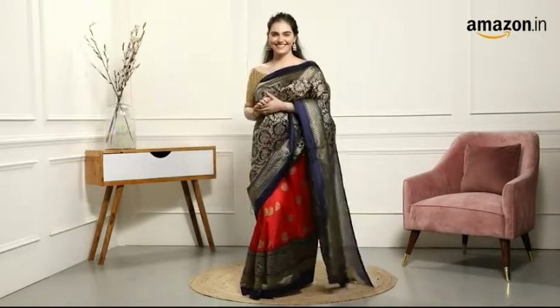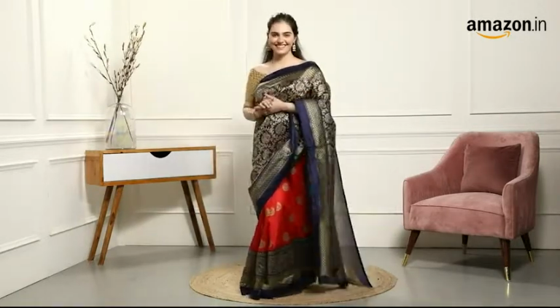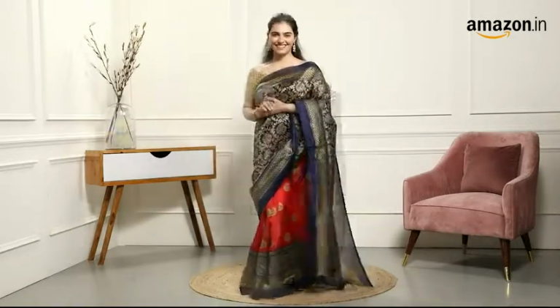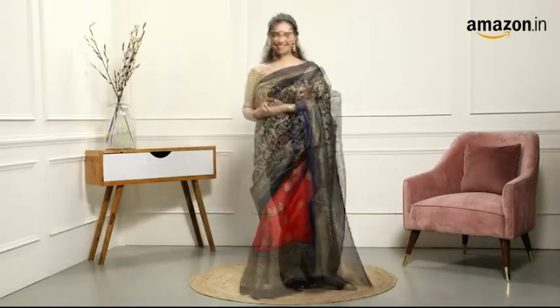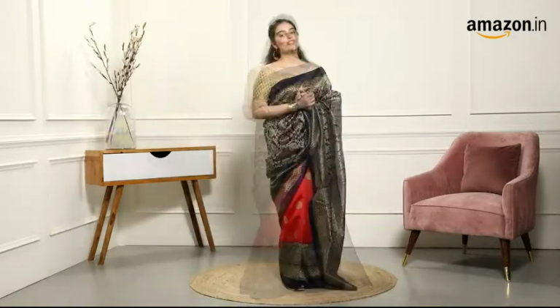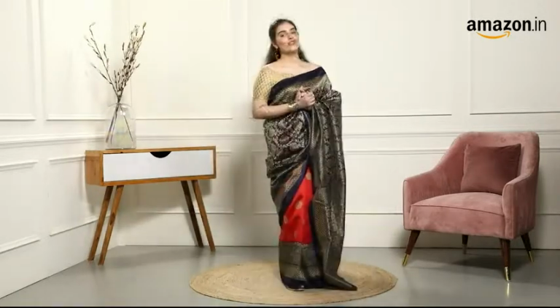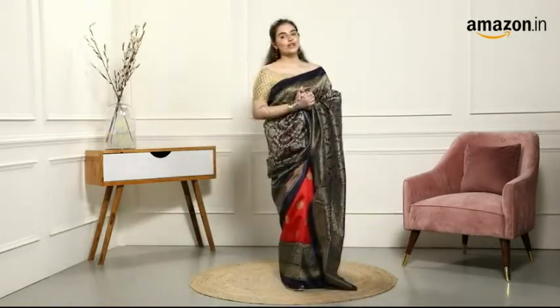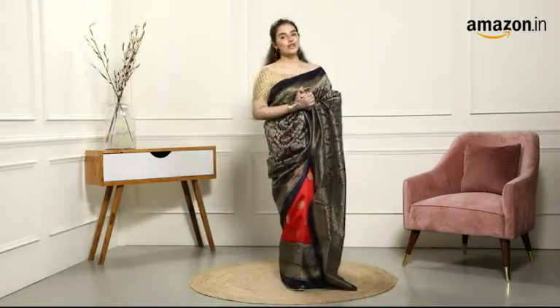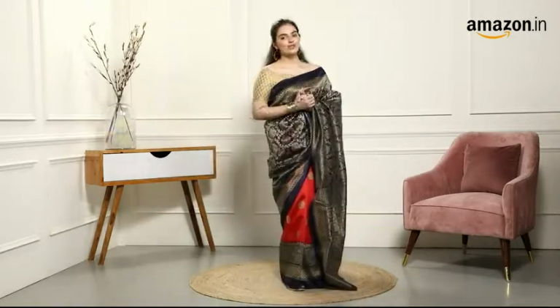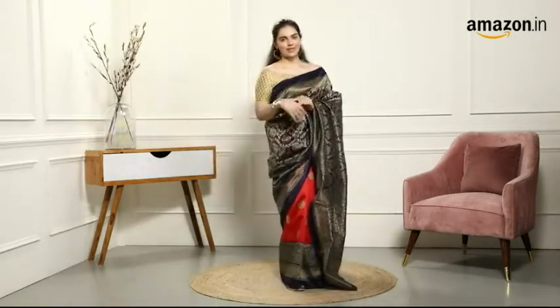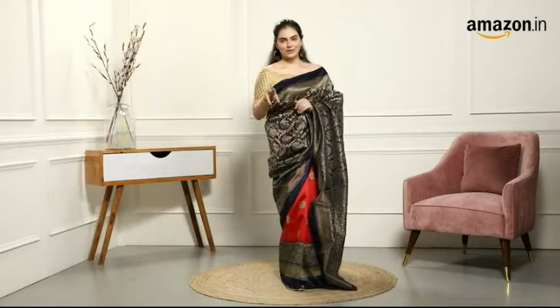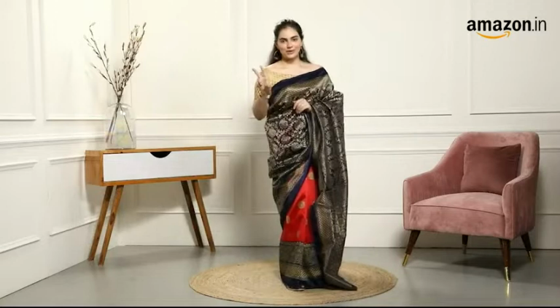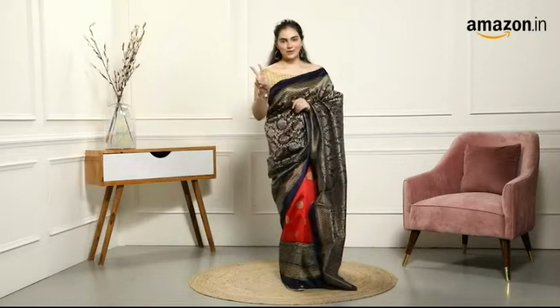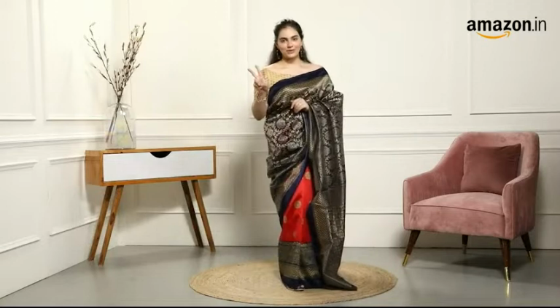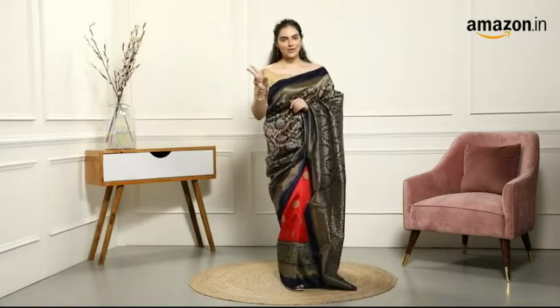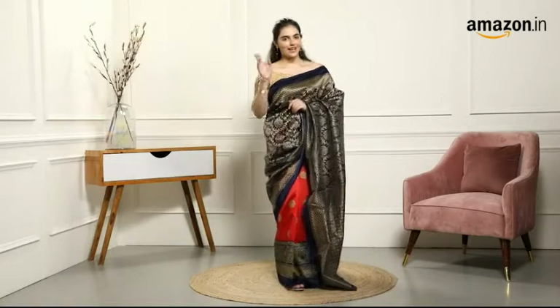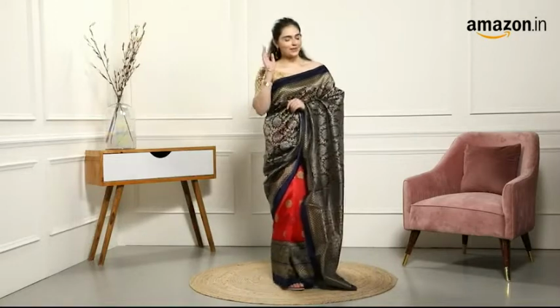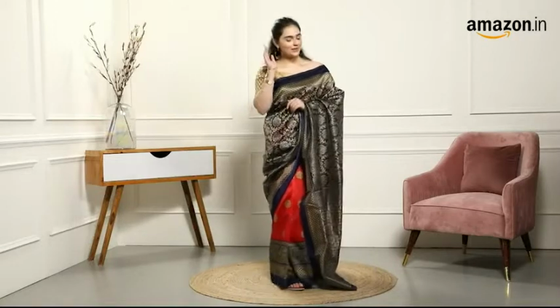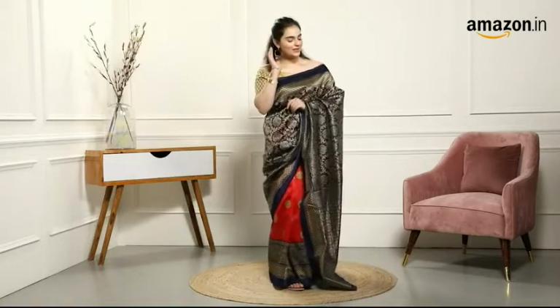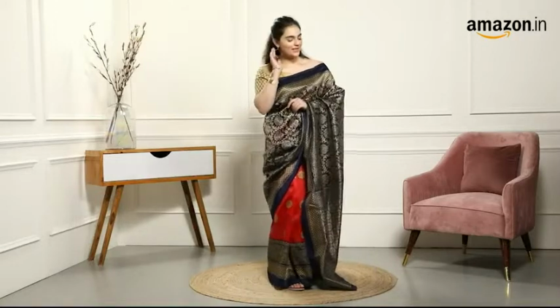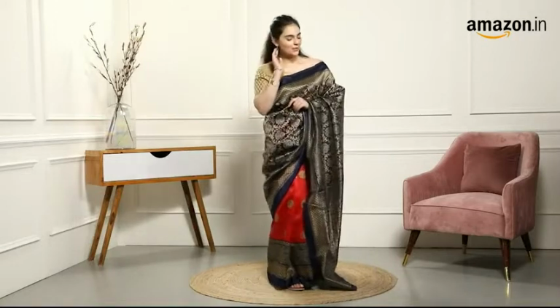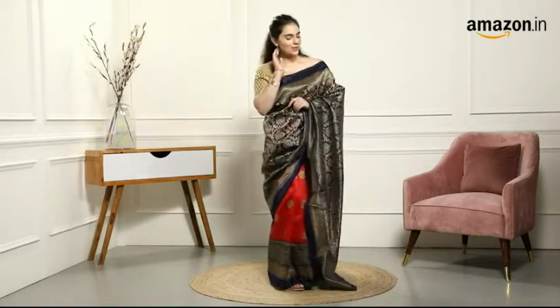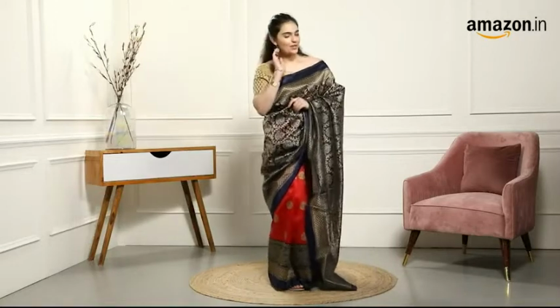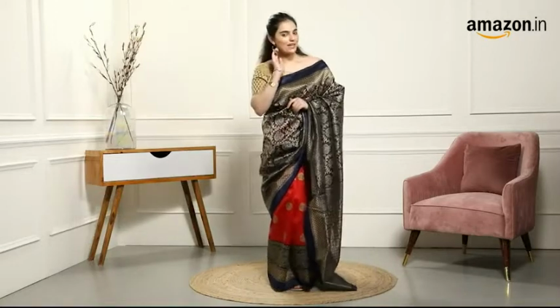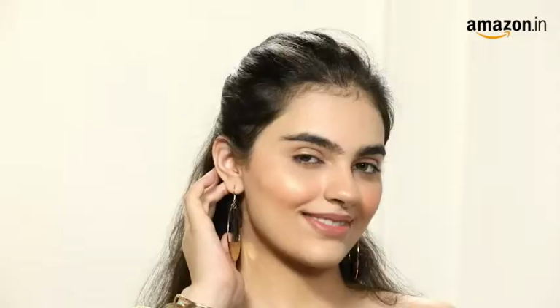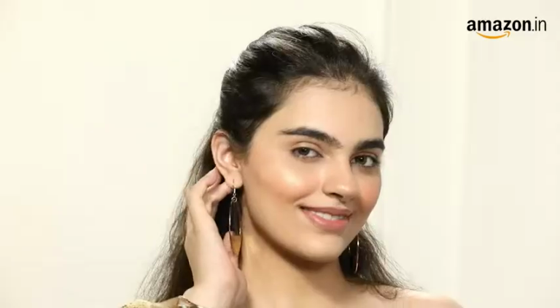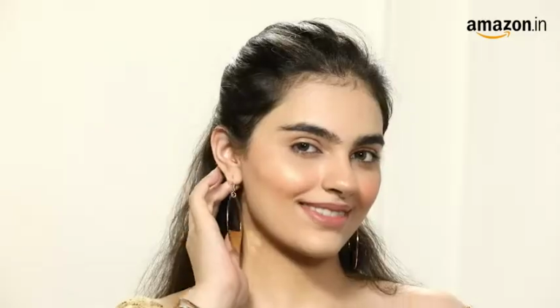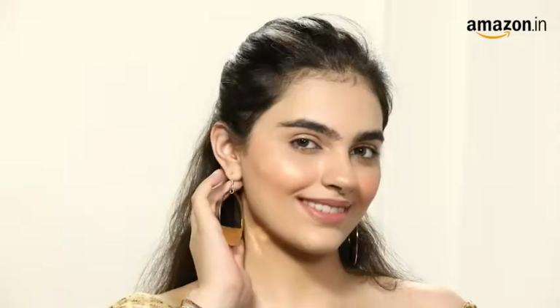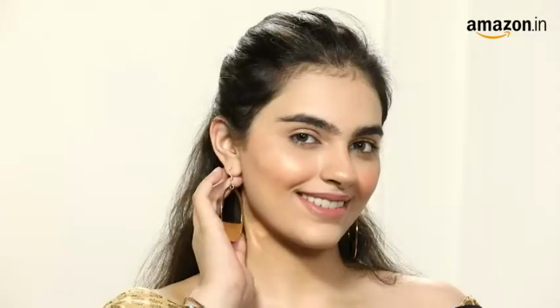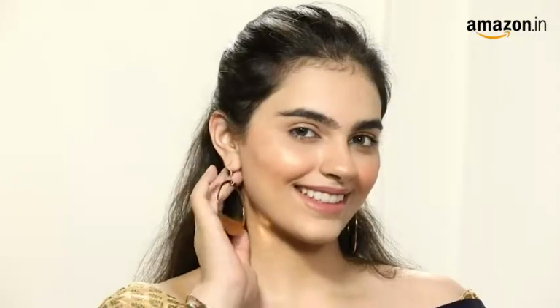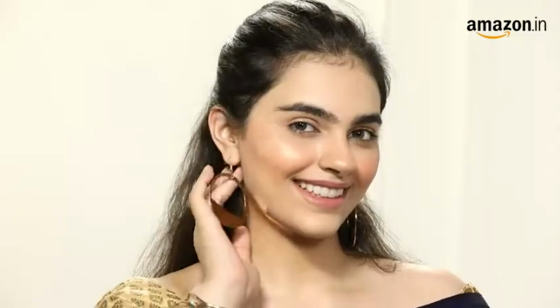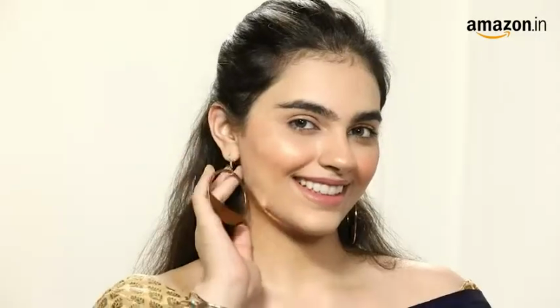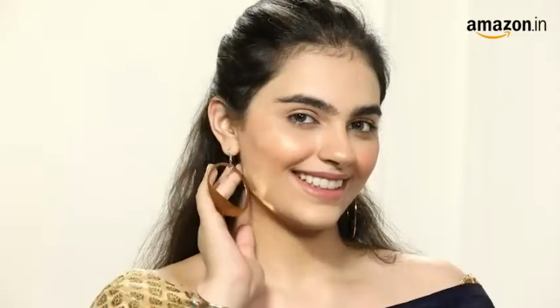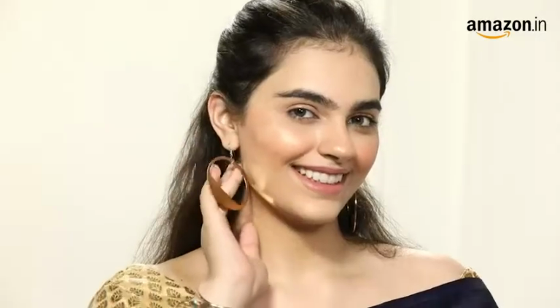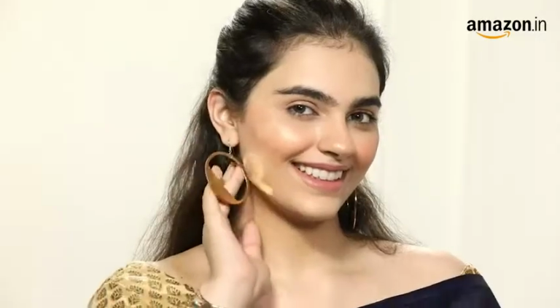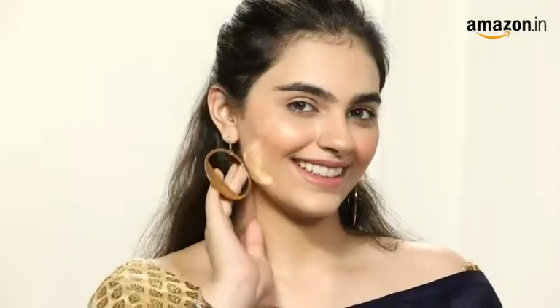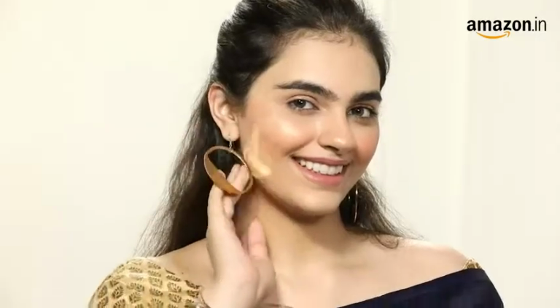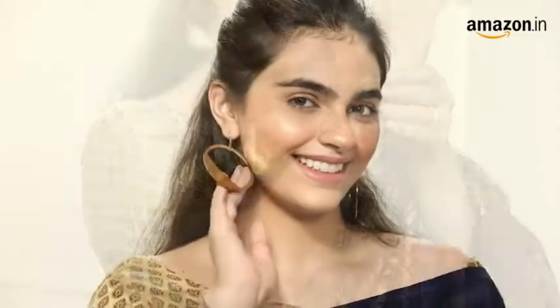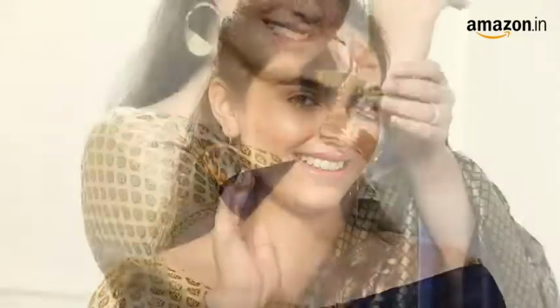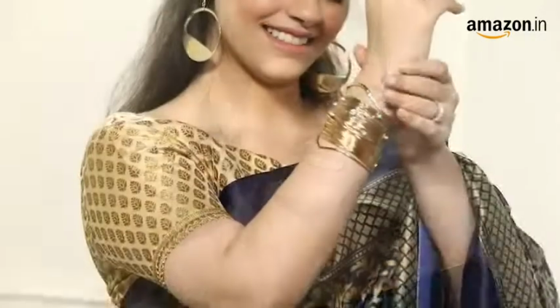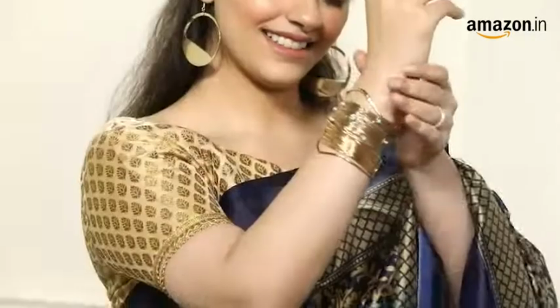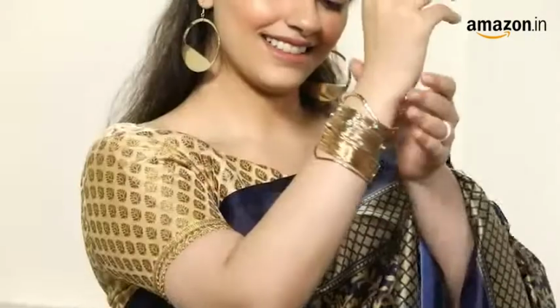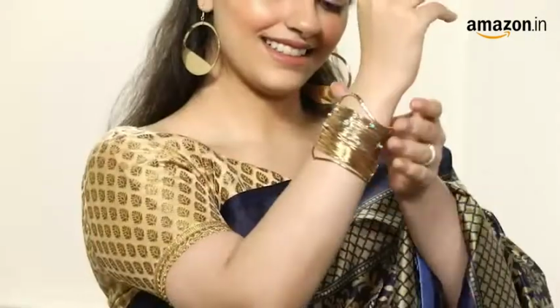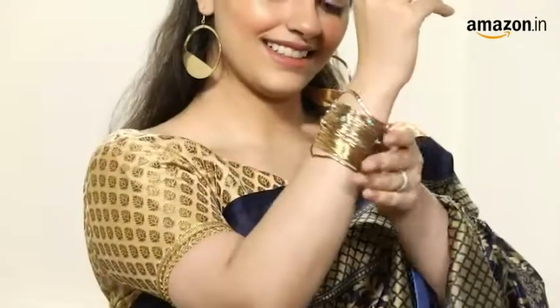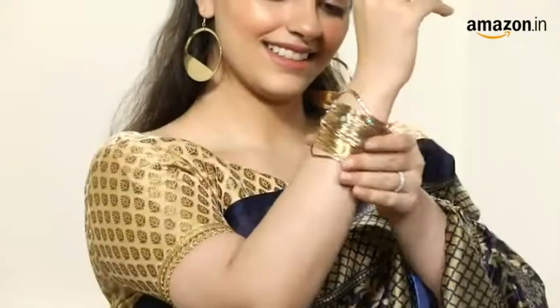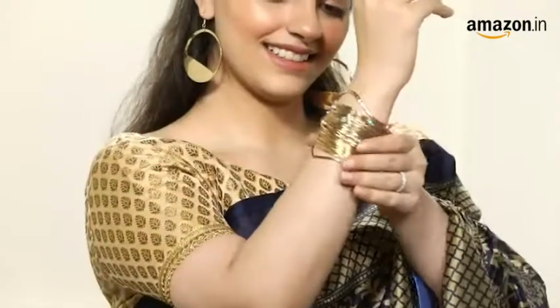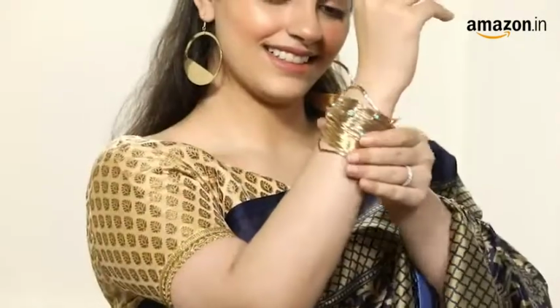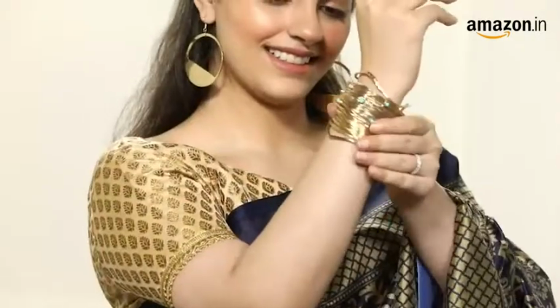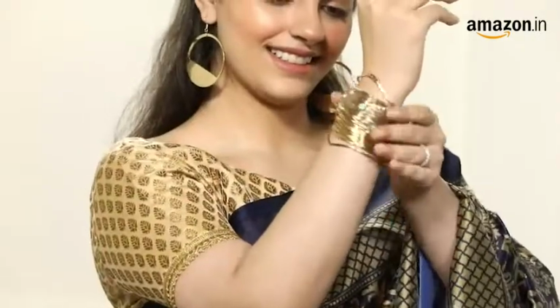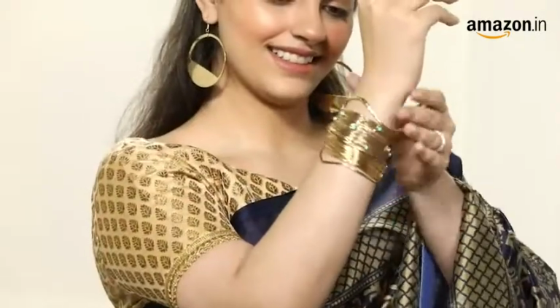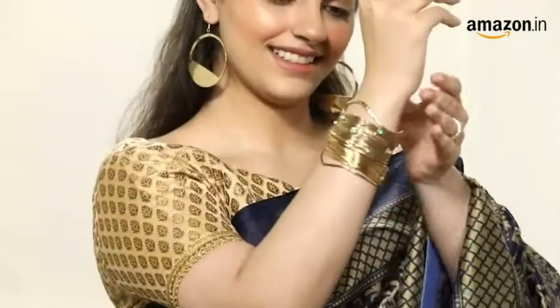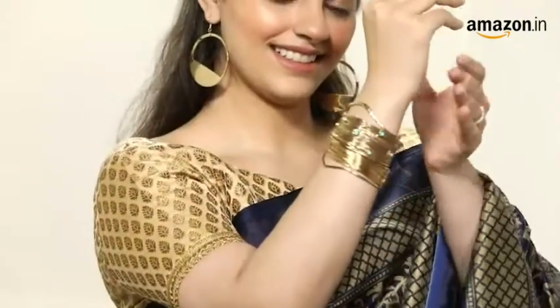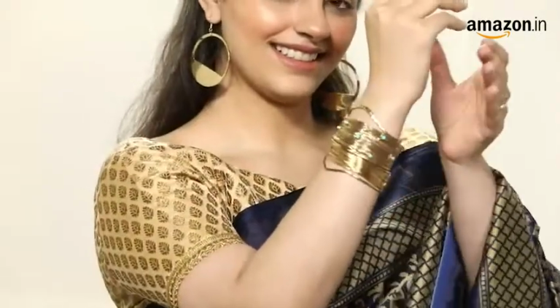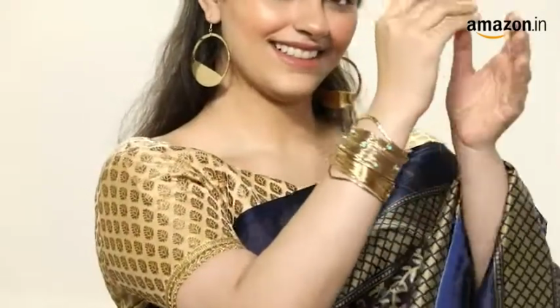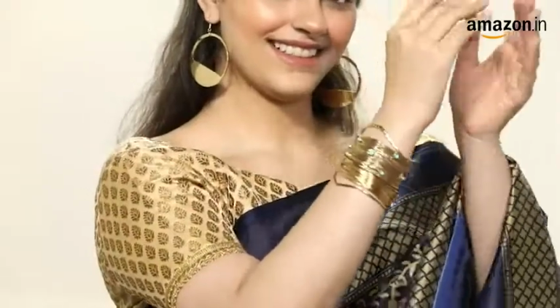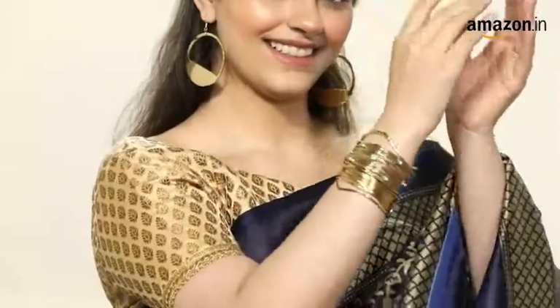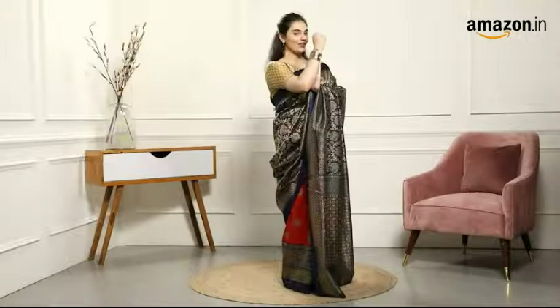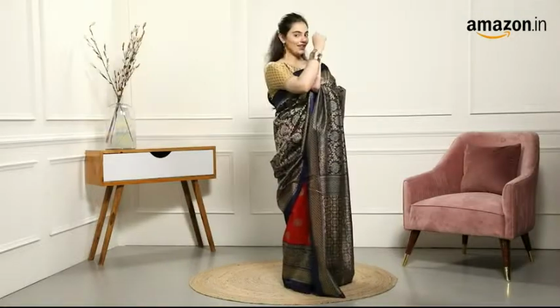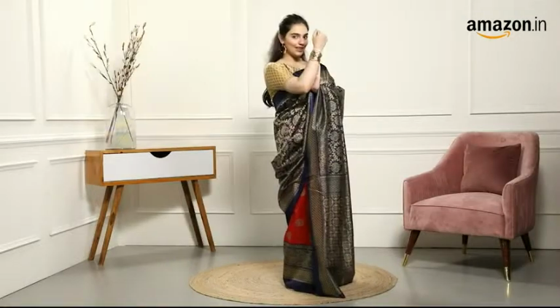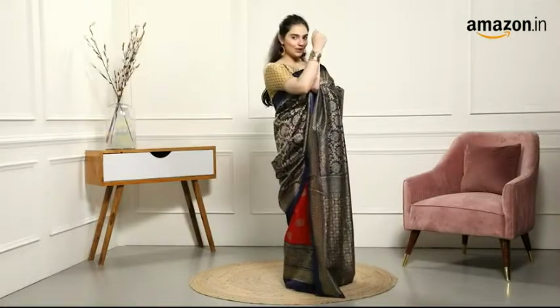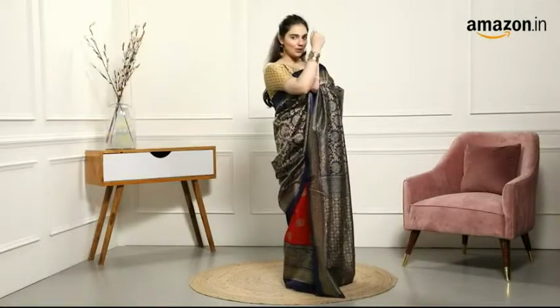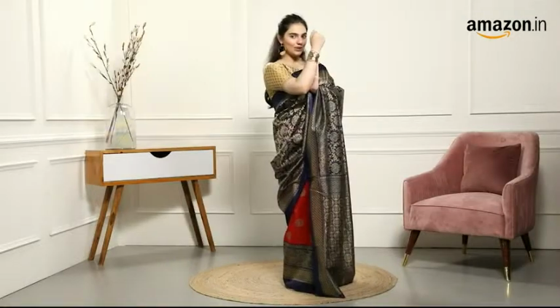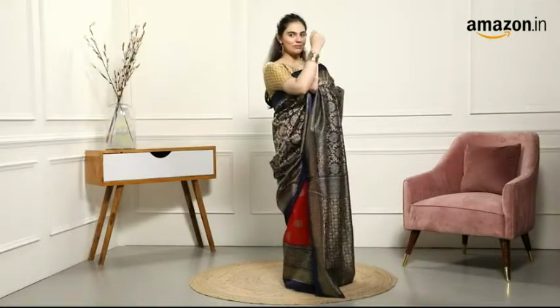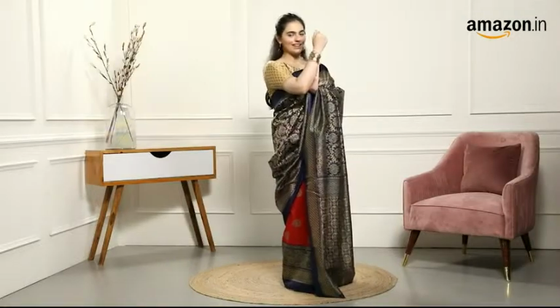For look number two, I only switched up my earrings and added a whole lot of stack for that gold blade.